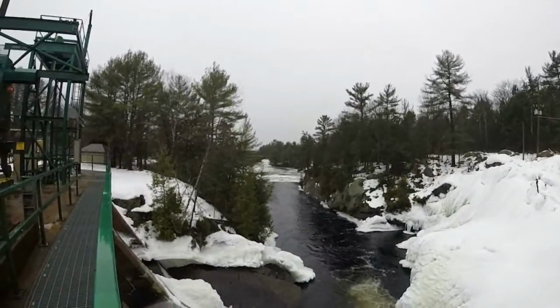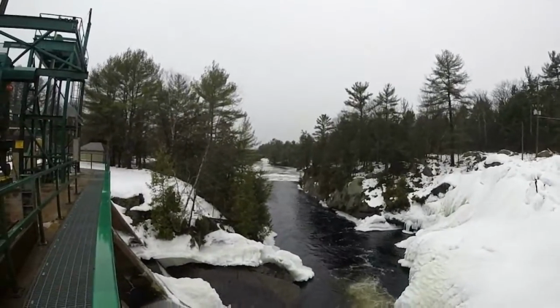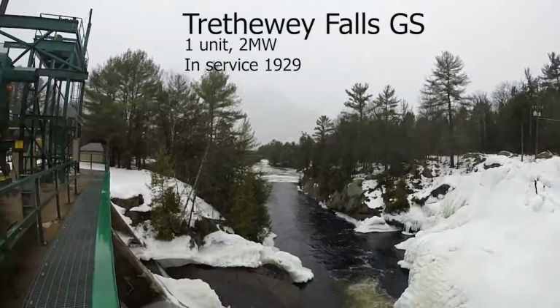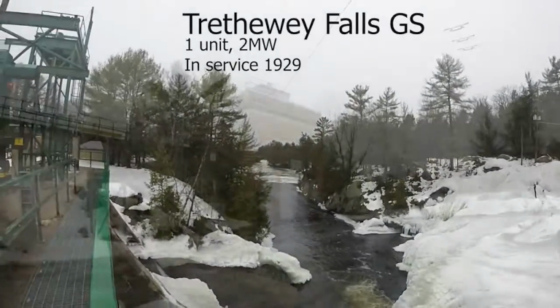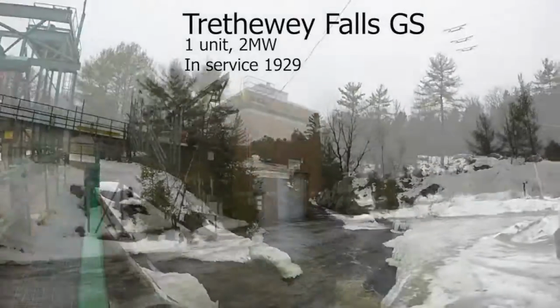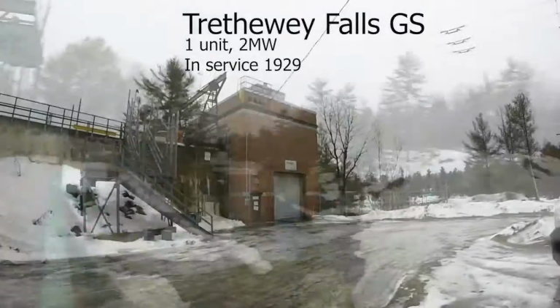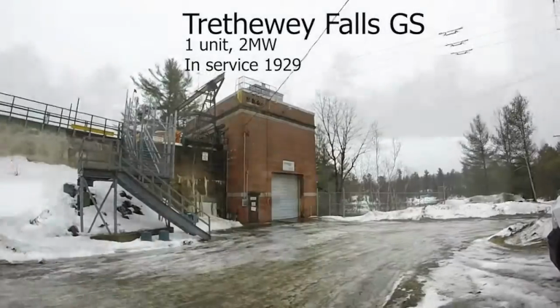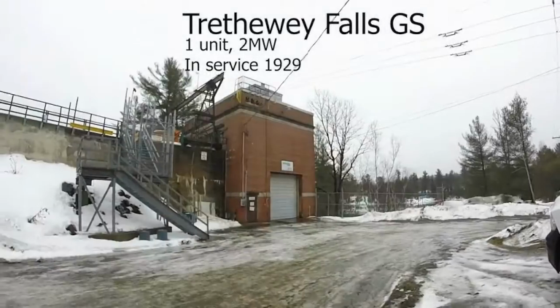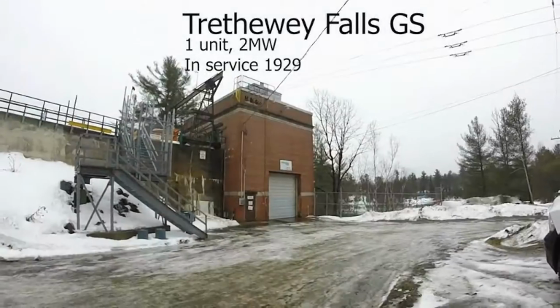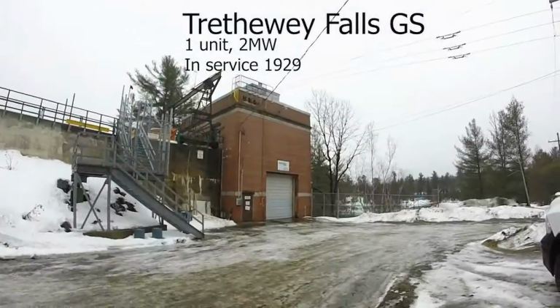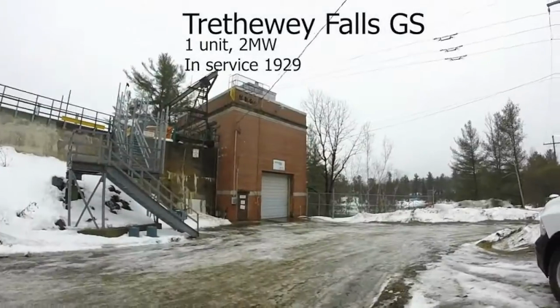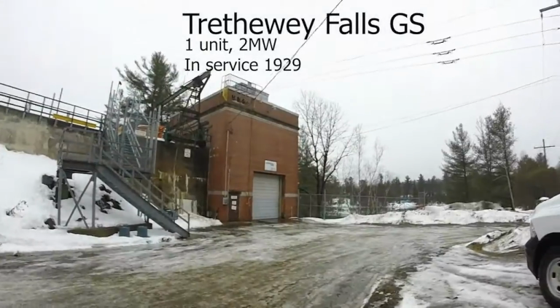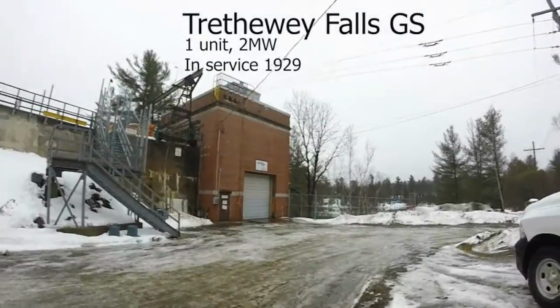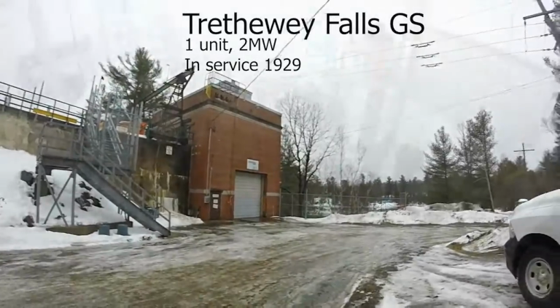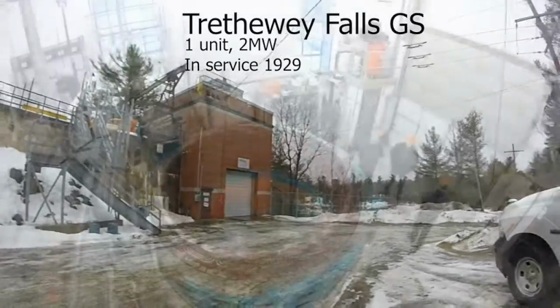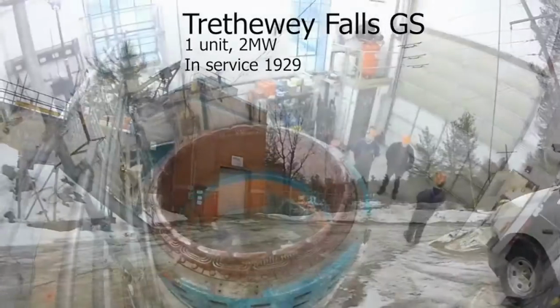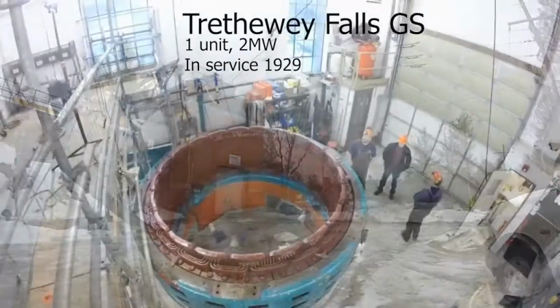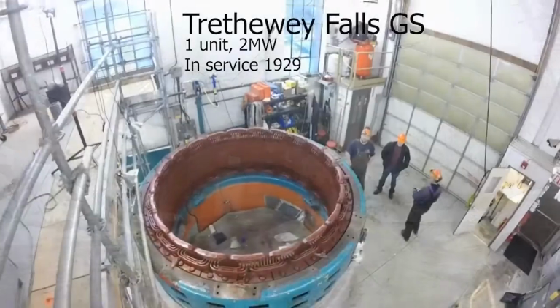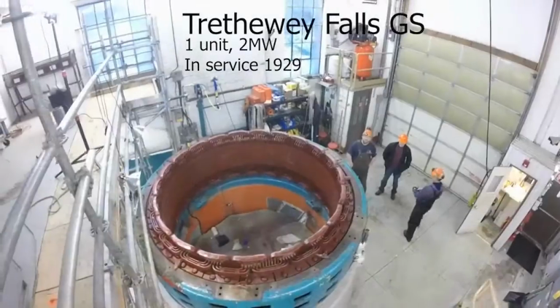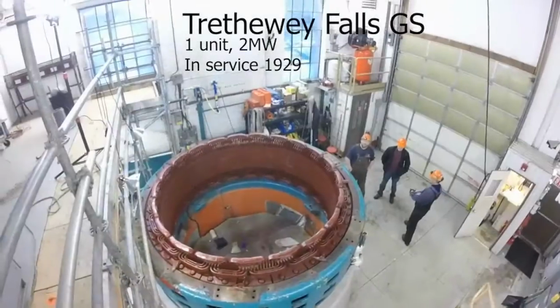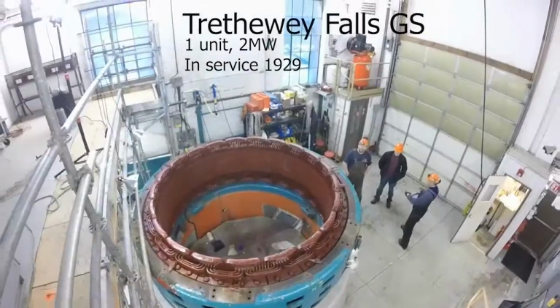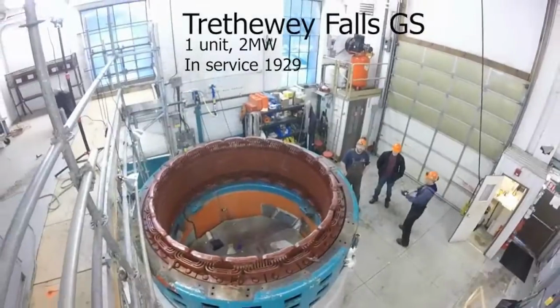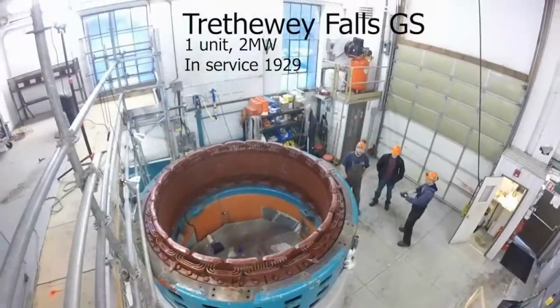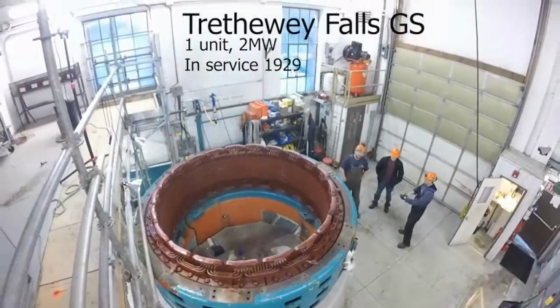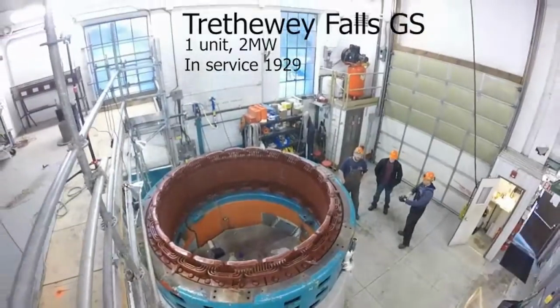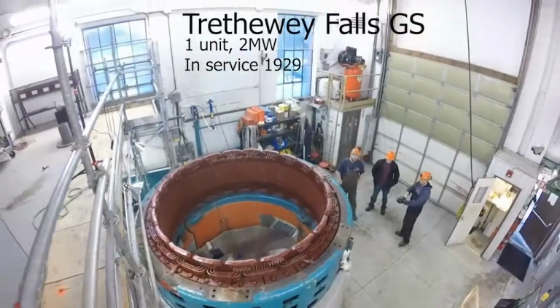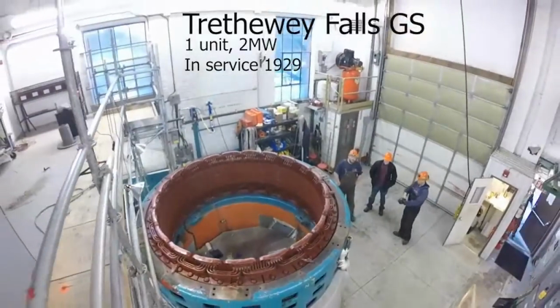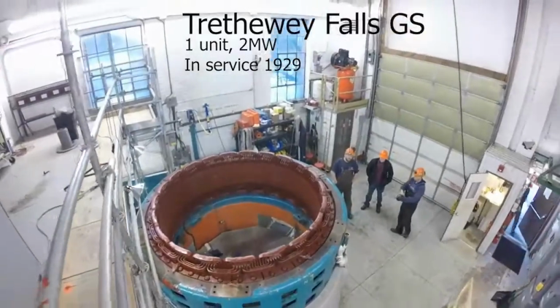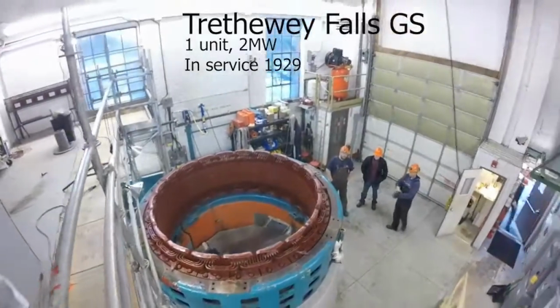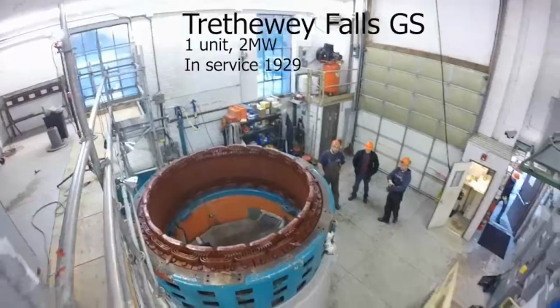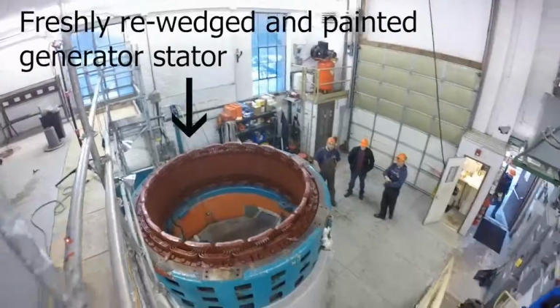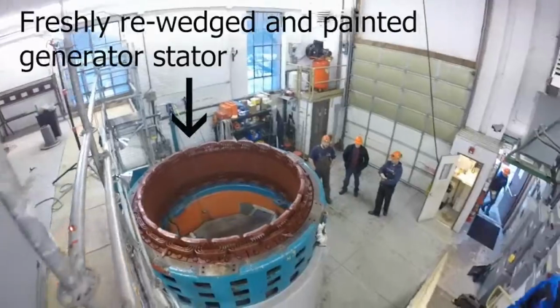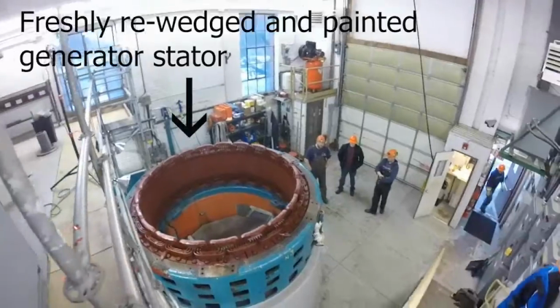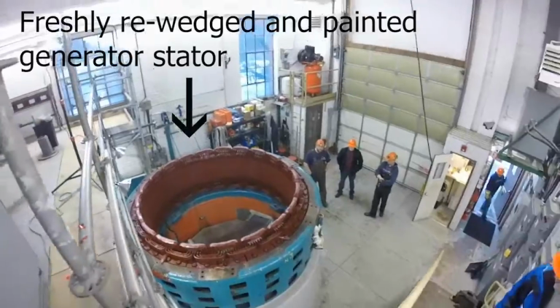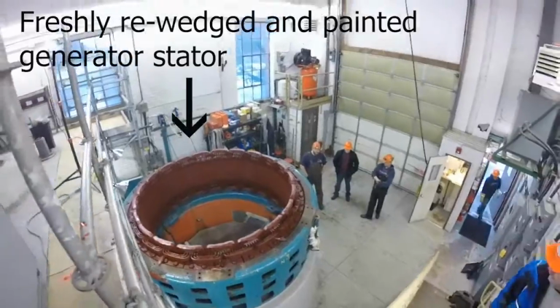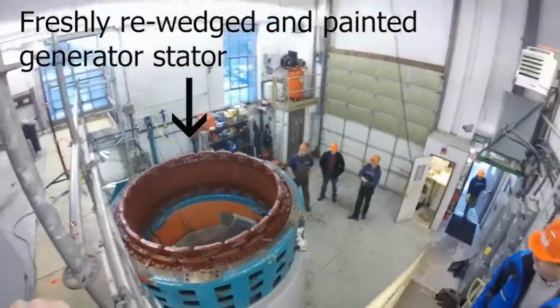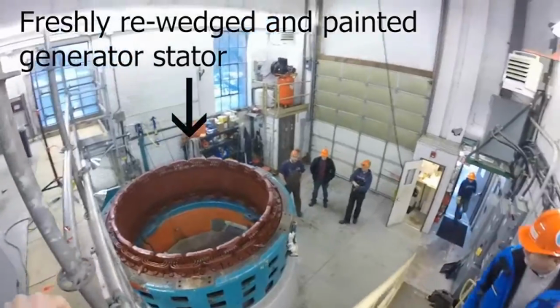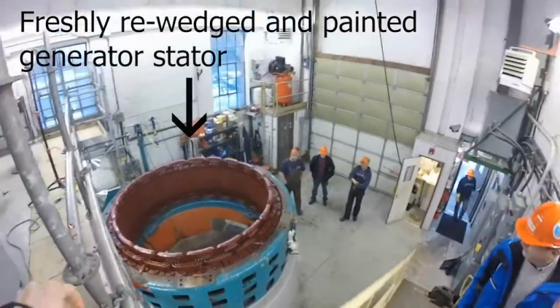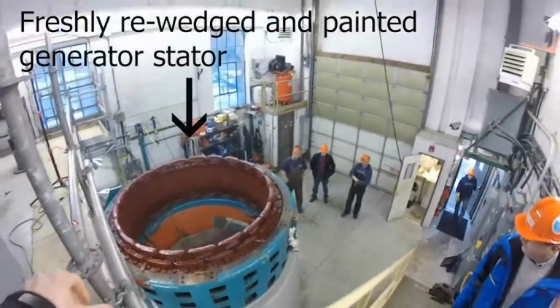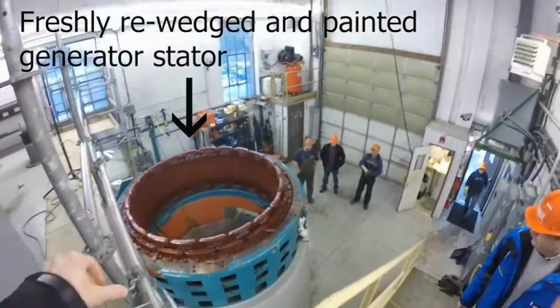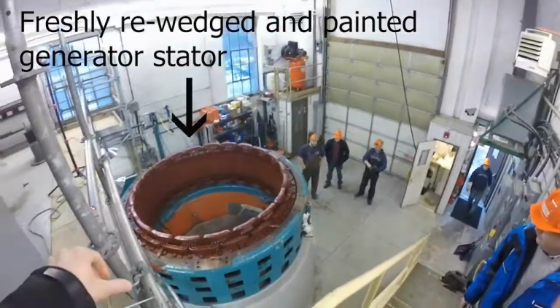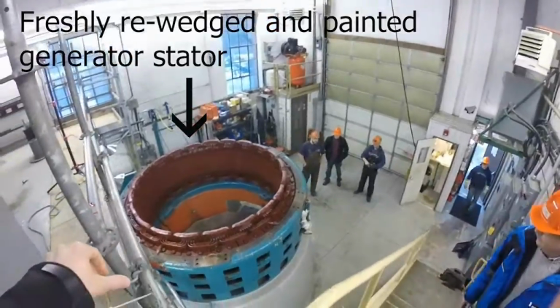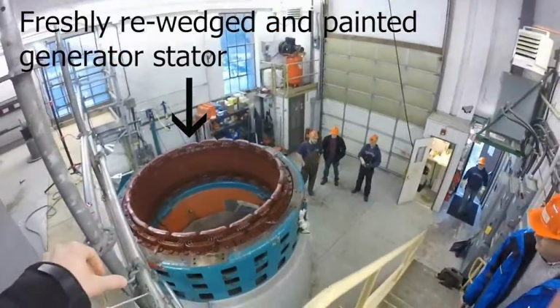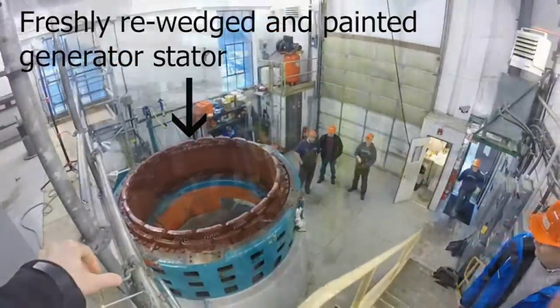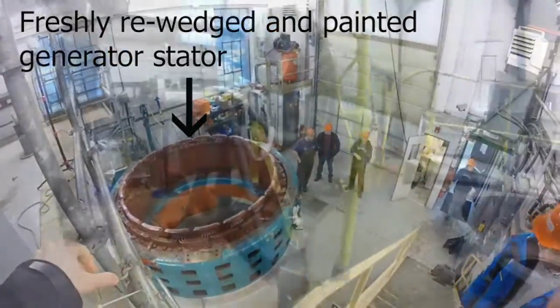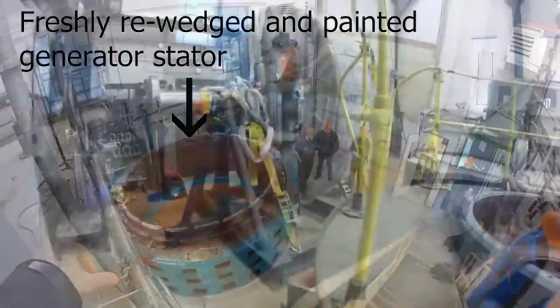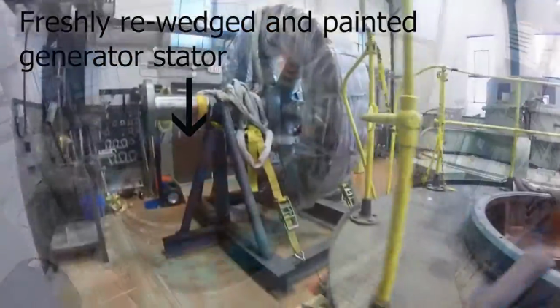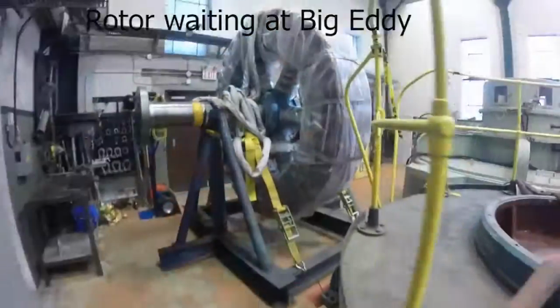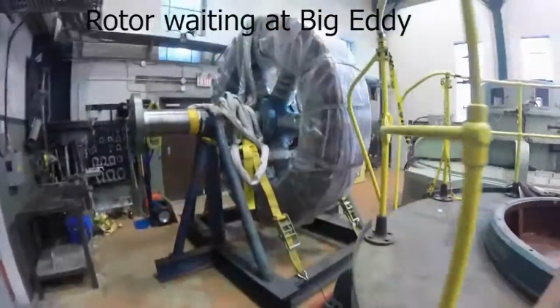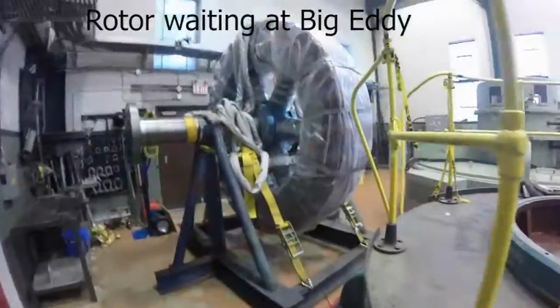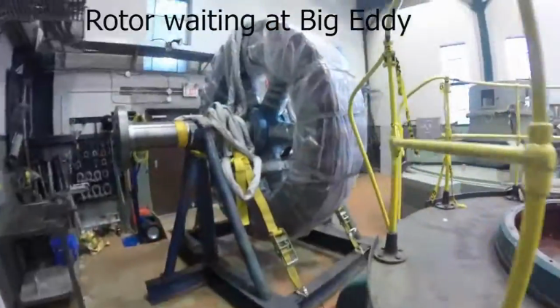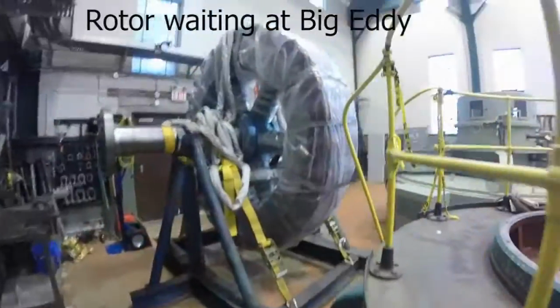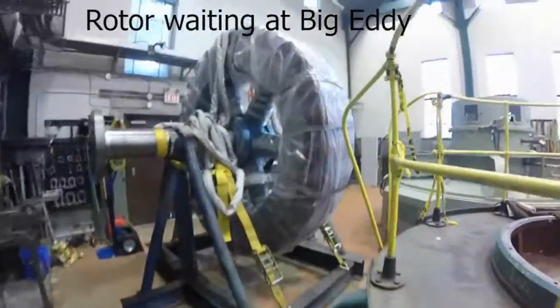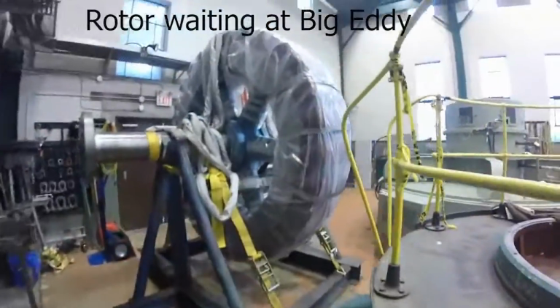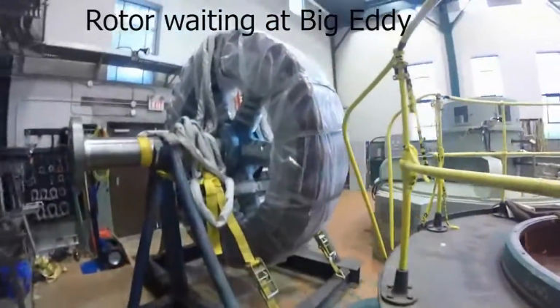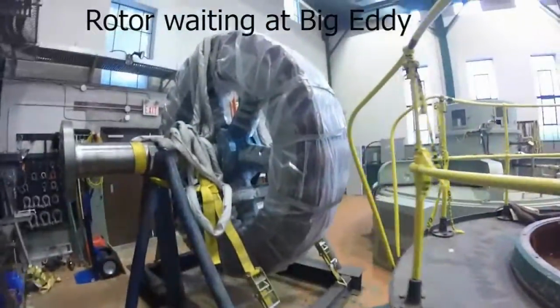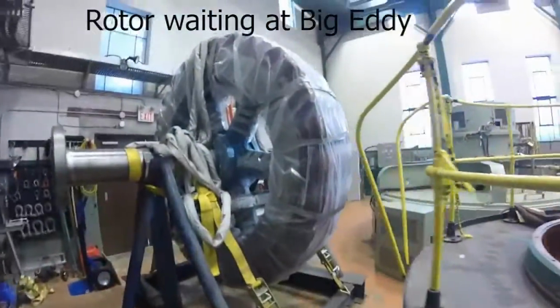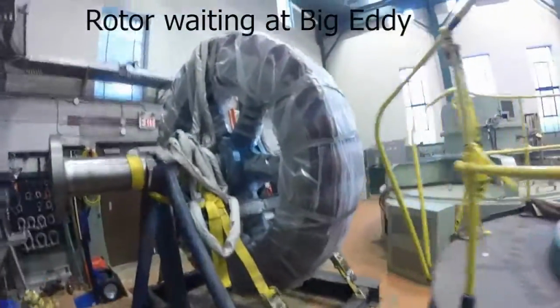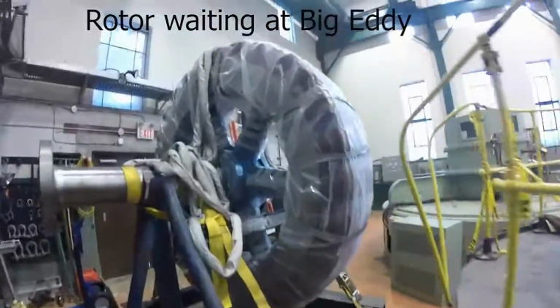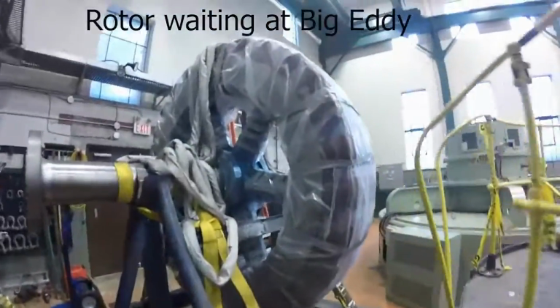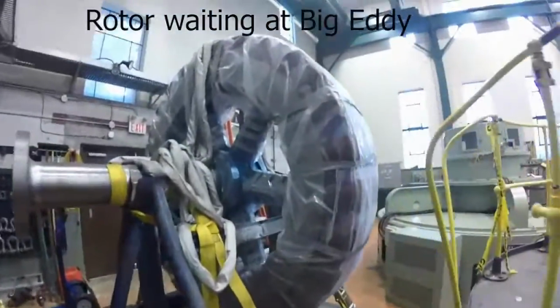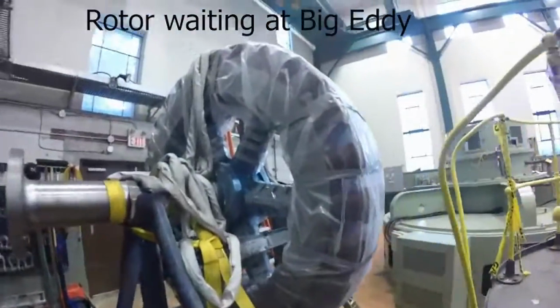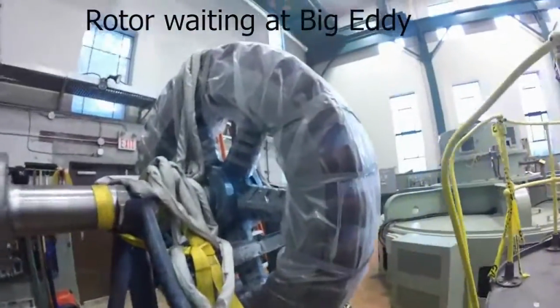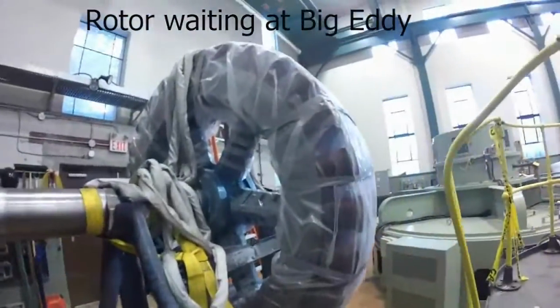Next we have Trethui Falls, a sister unit to Hannah and in the middle of an overhaul. And I get a chance to go right inside.